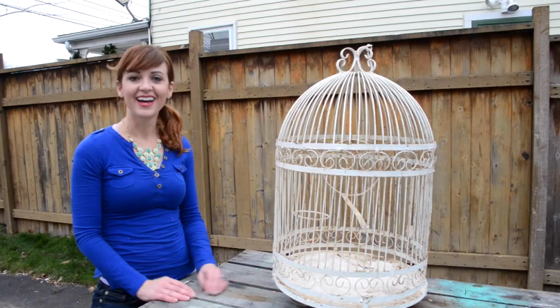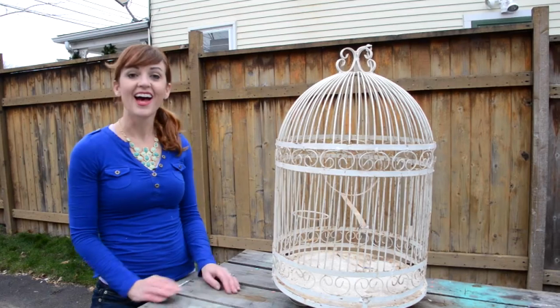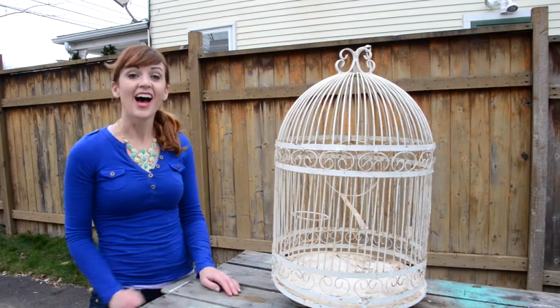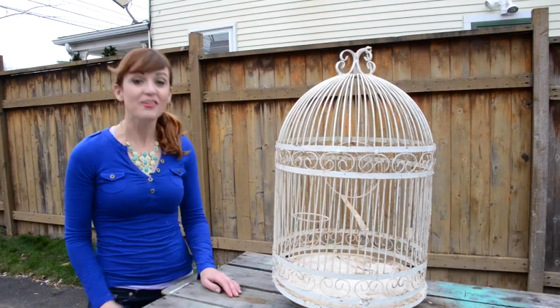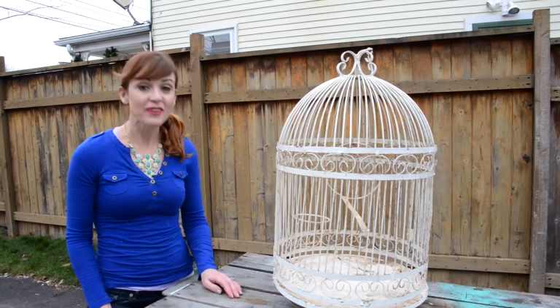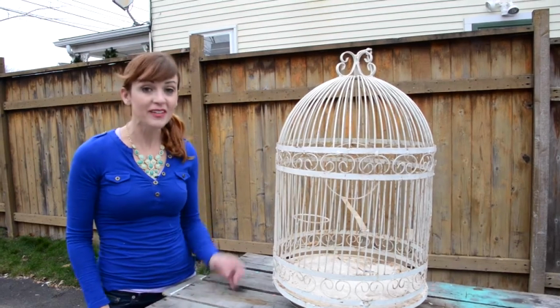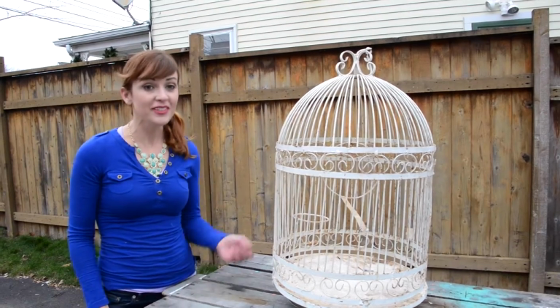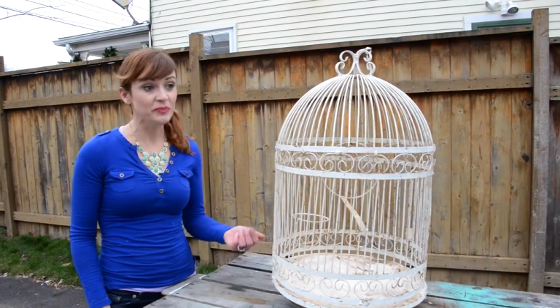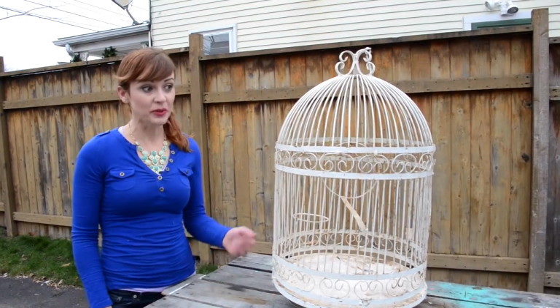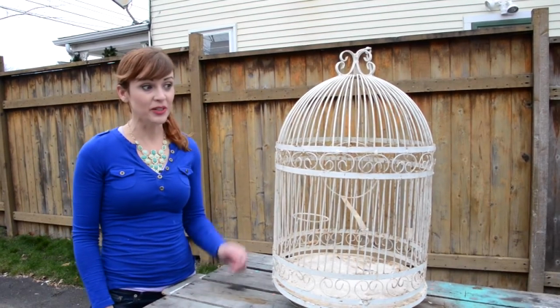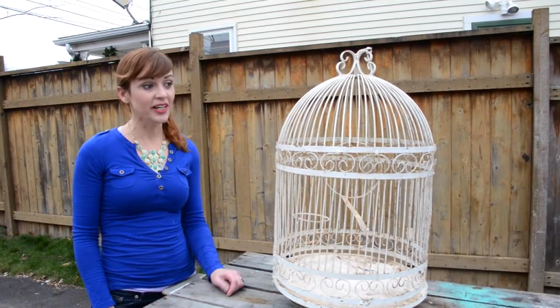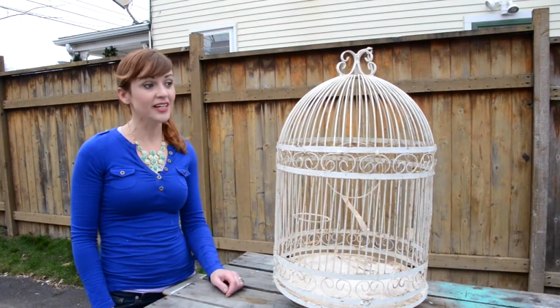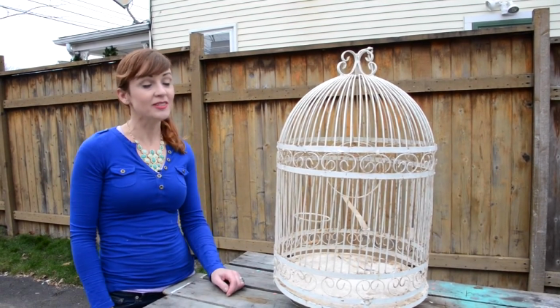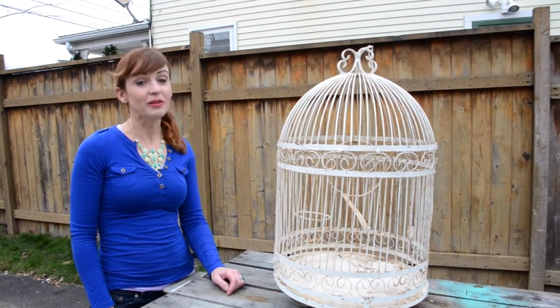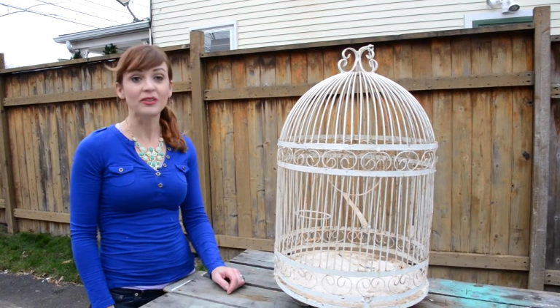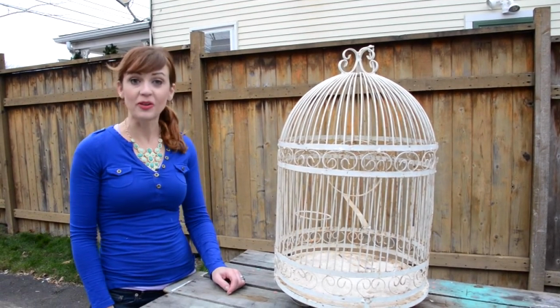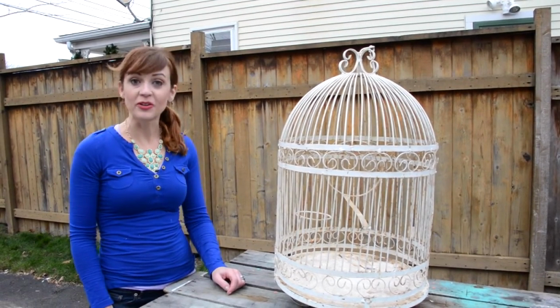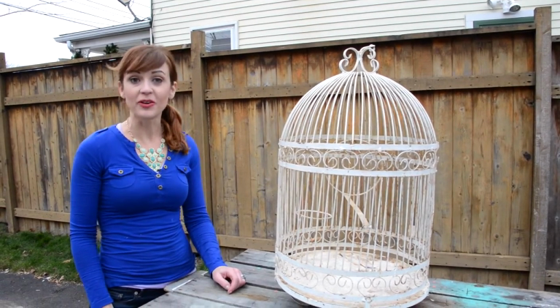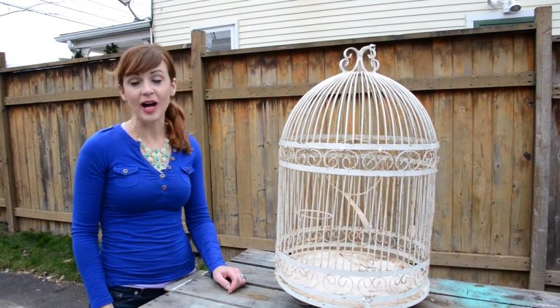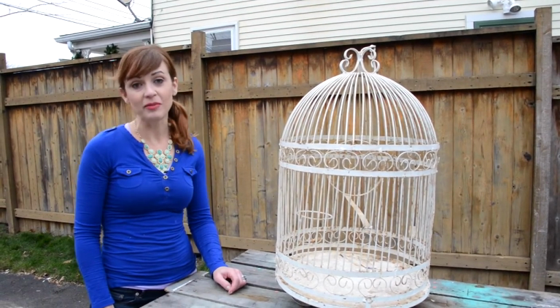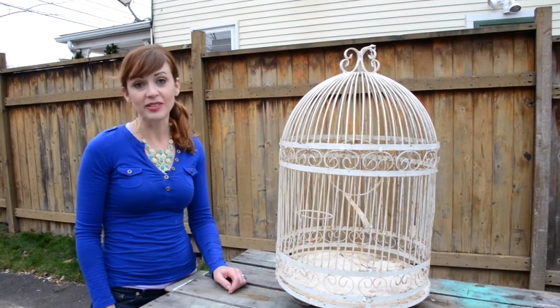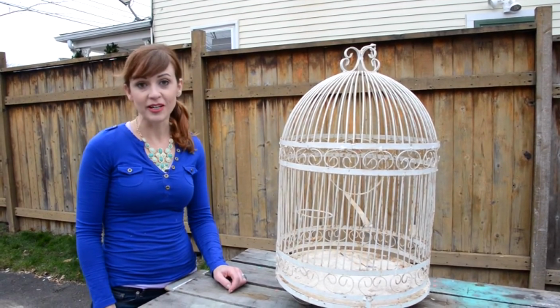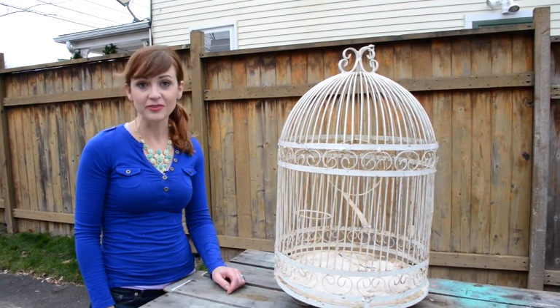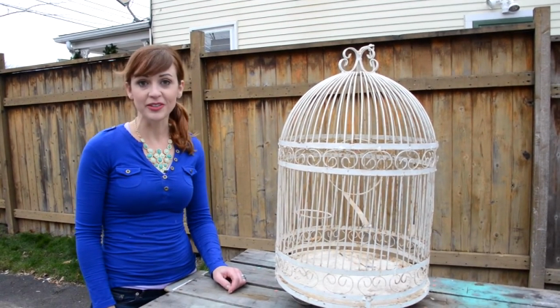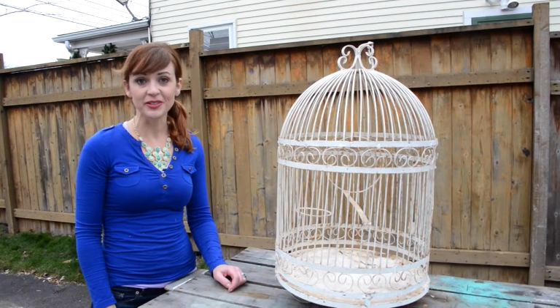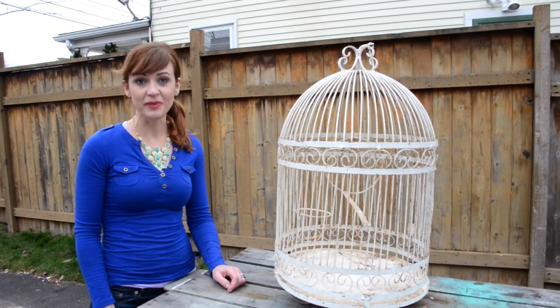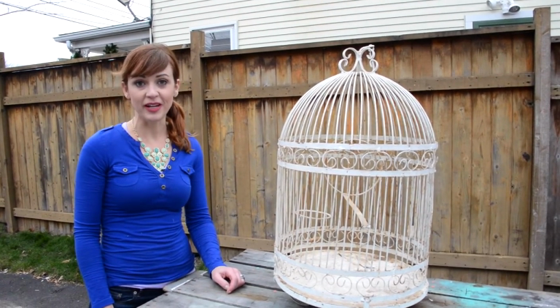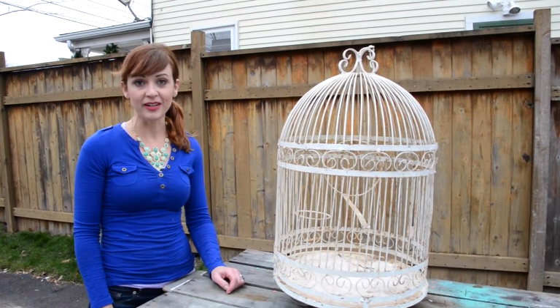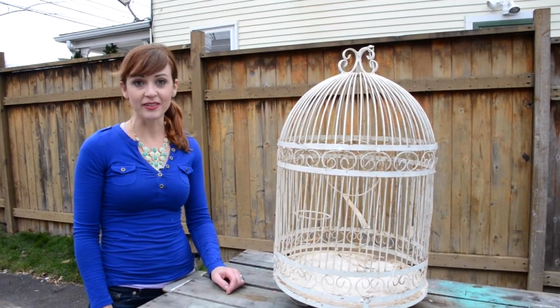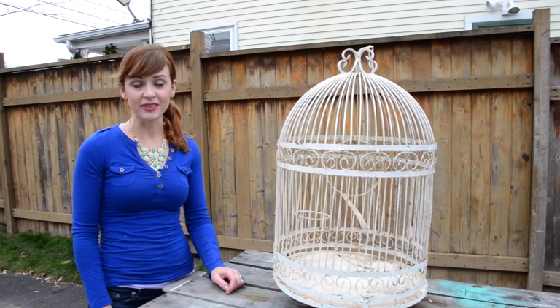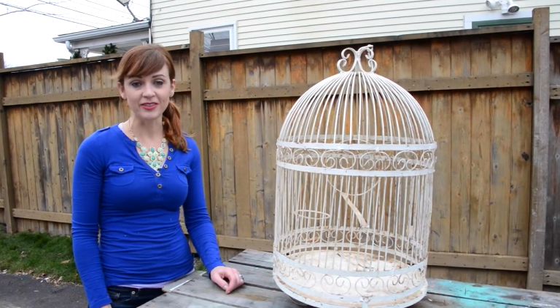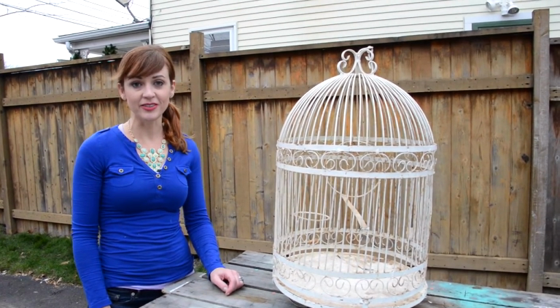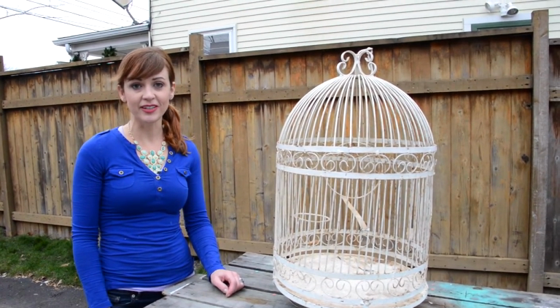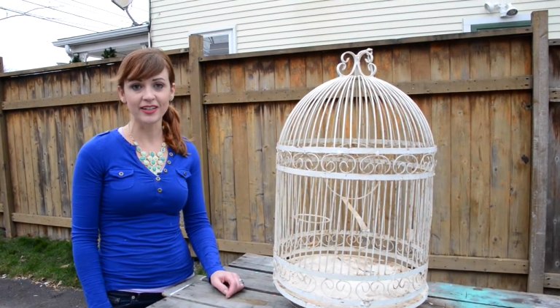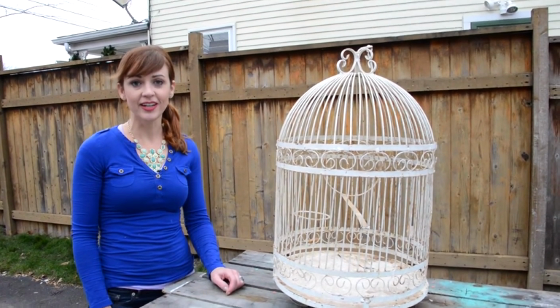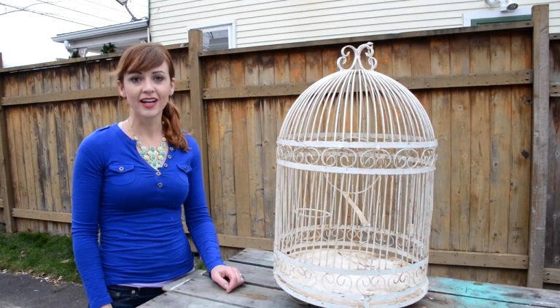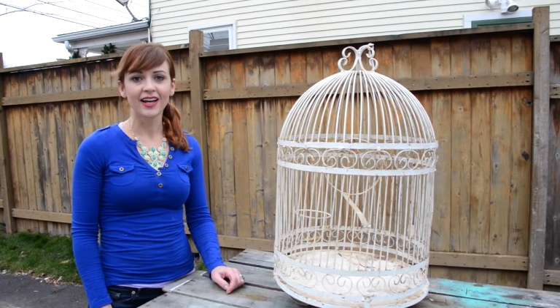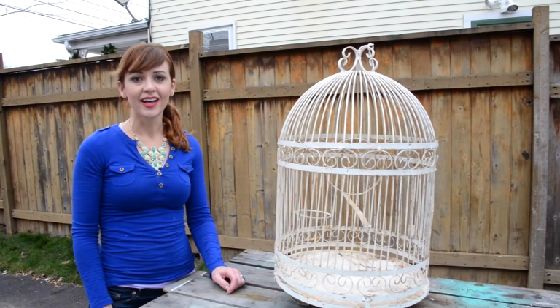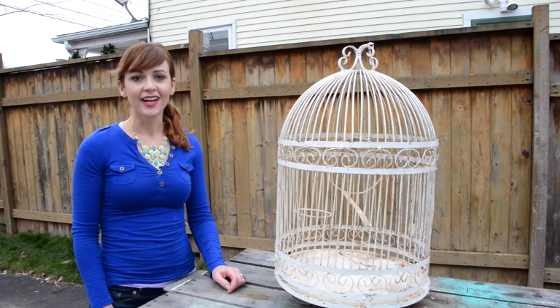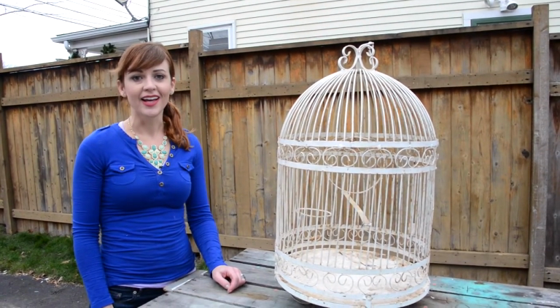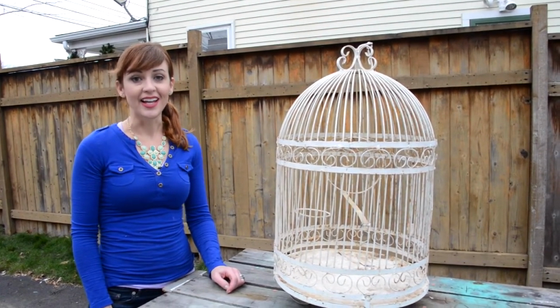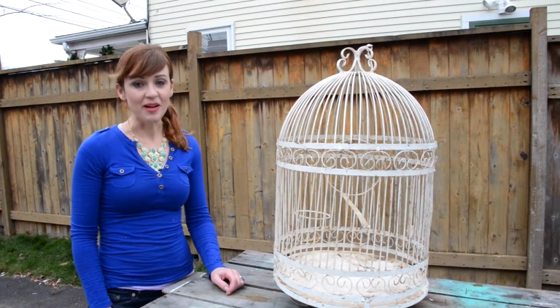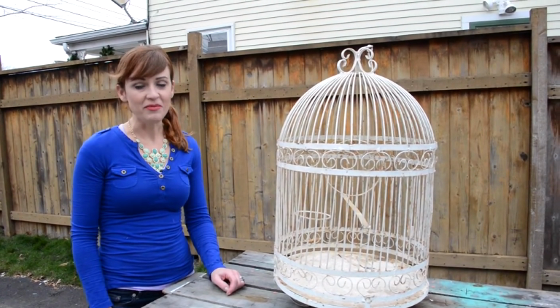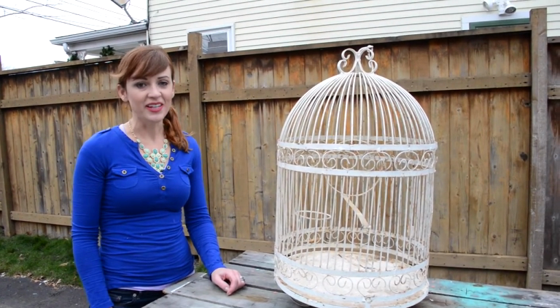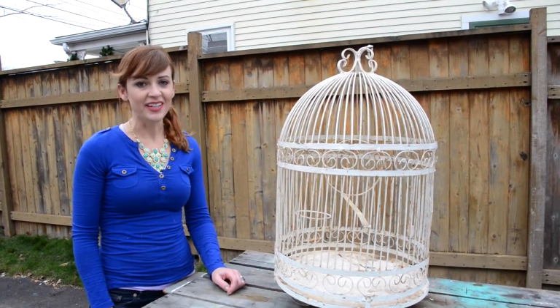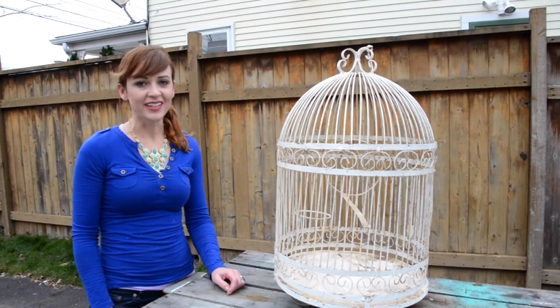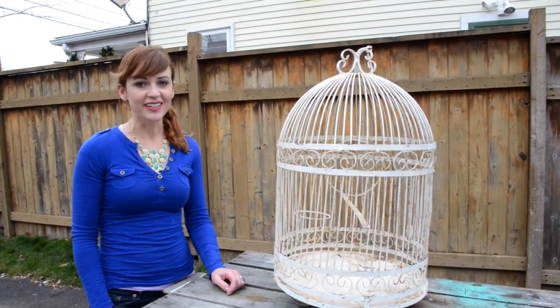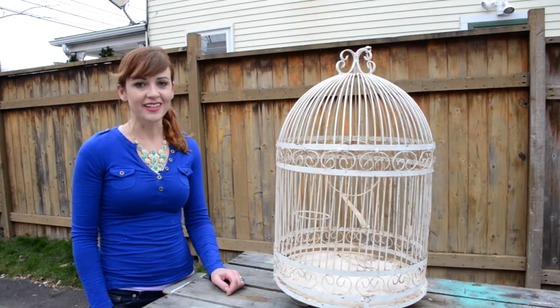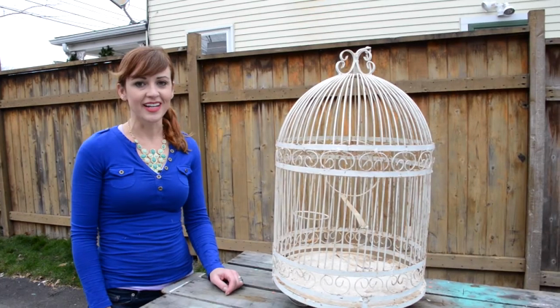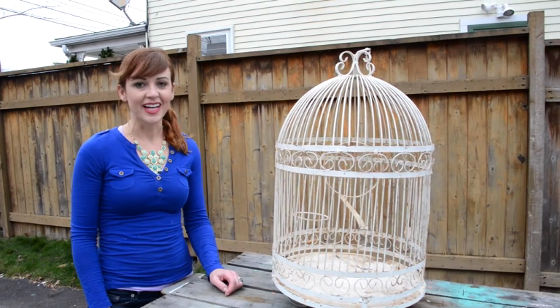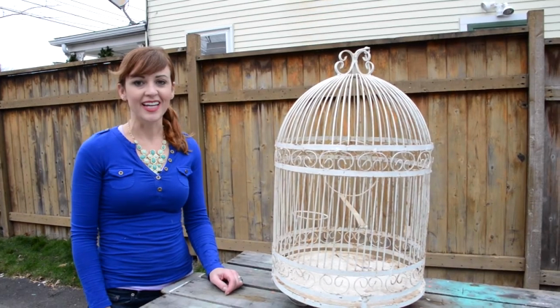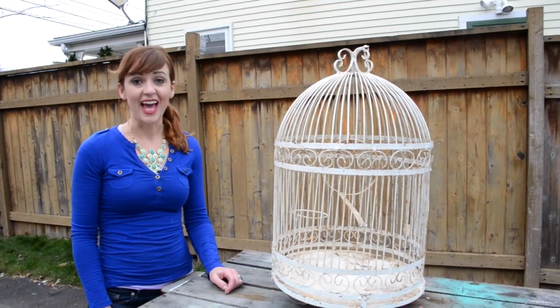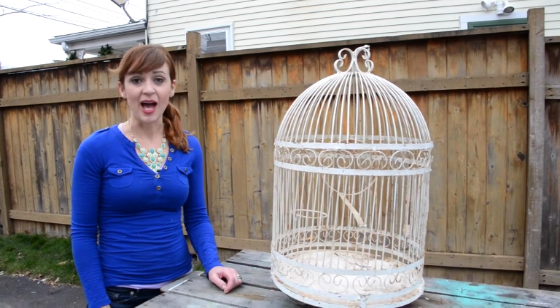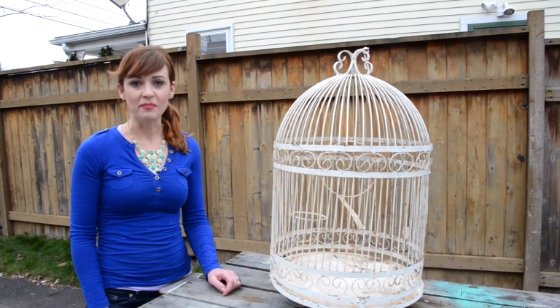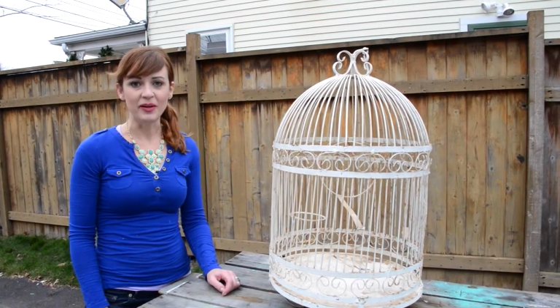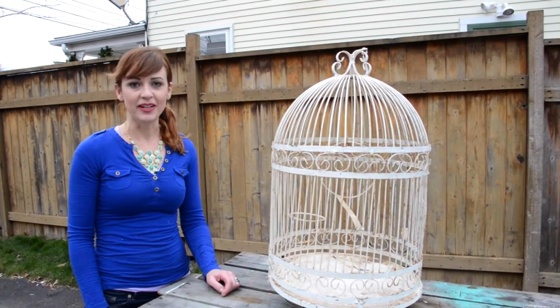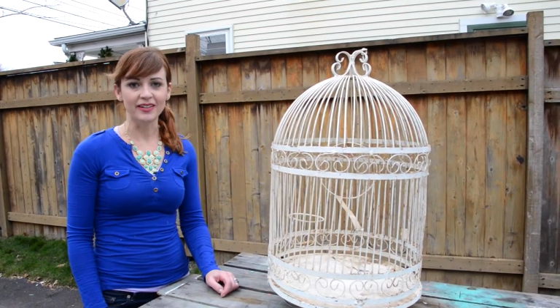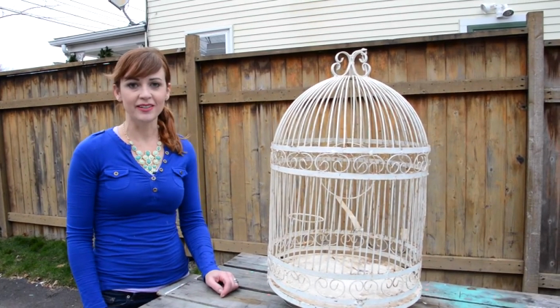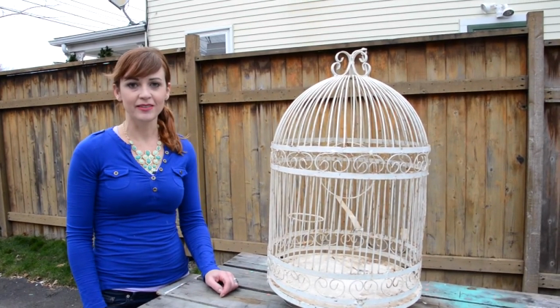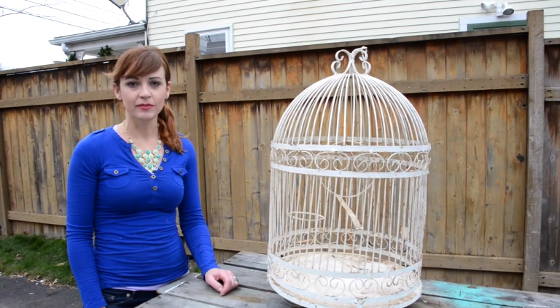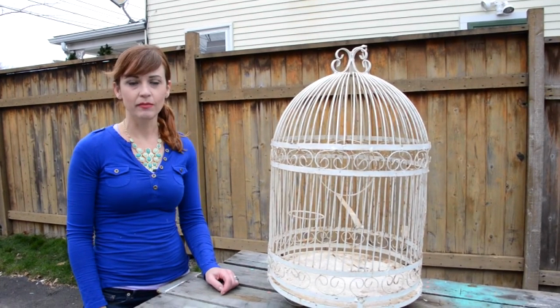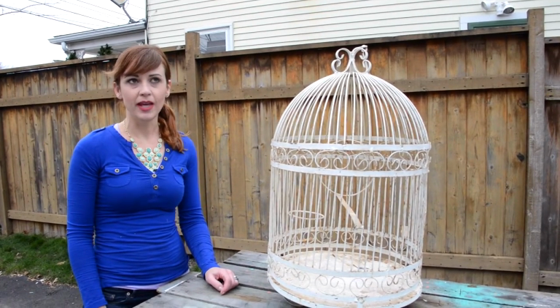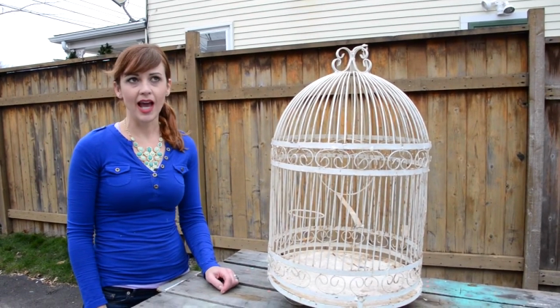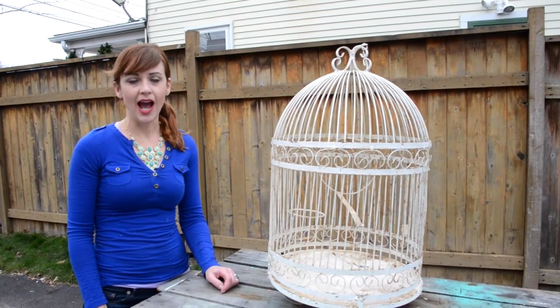I found this birdcage at my local Habitat for Humanity ReStore, and I'm thinking cat bed. Meow.